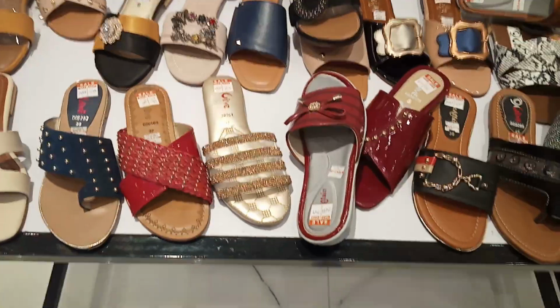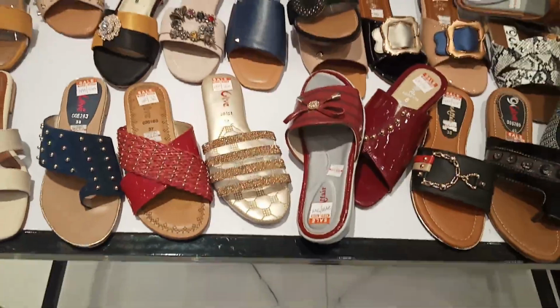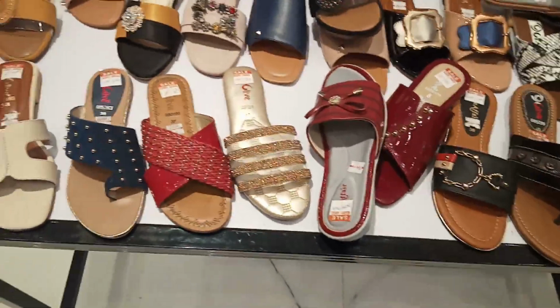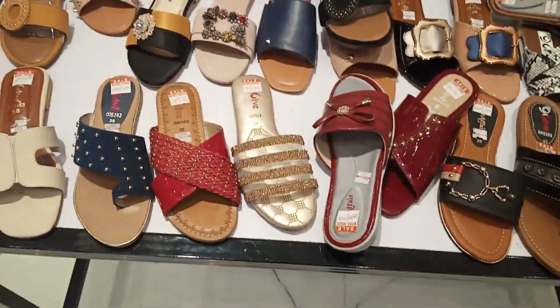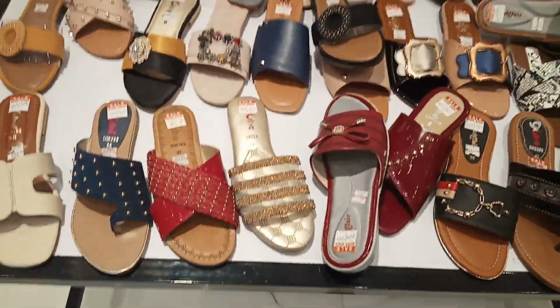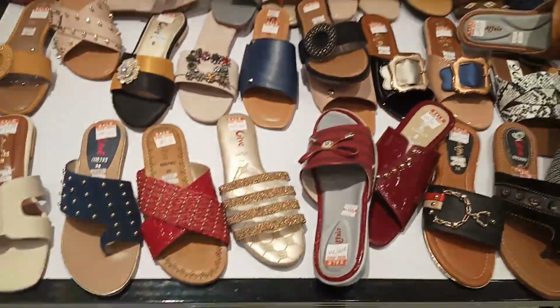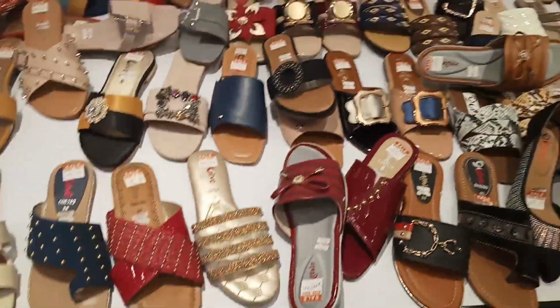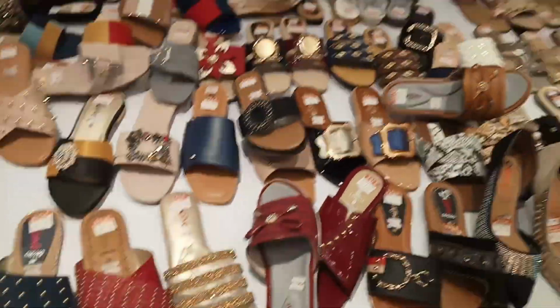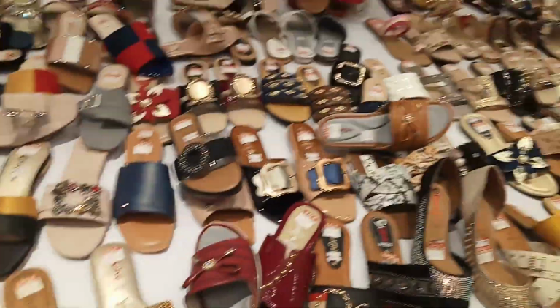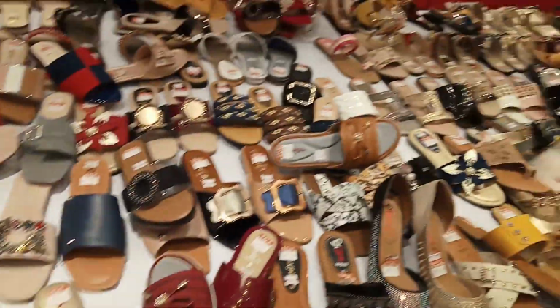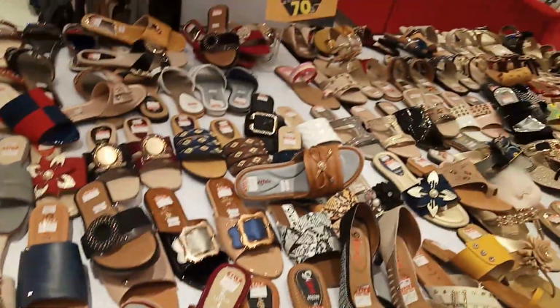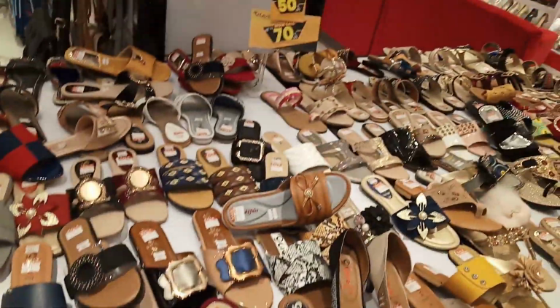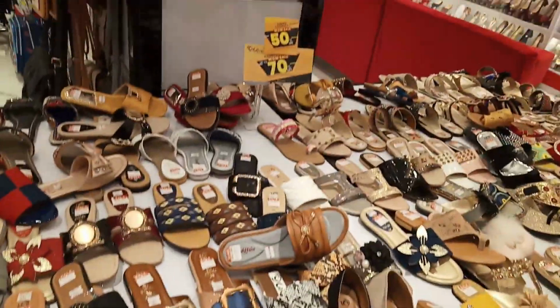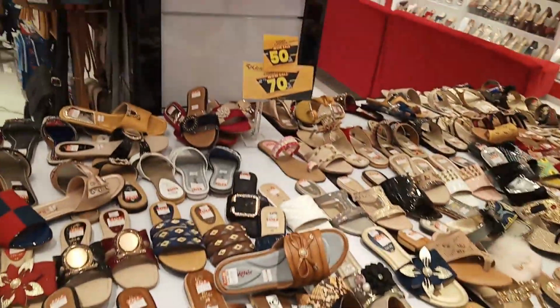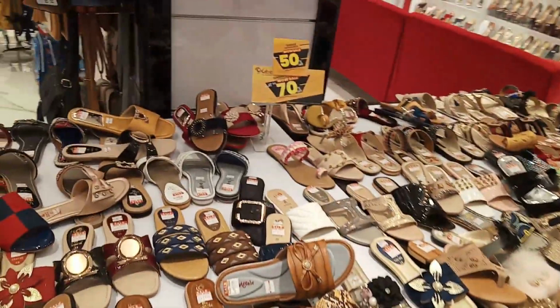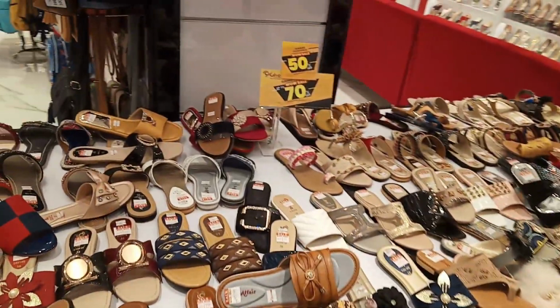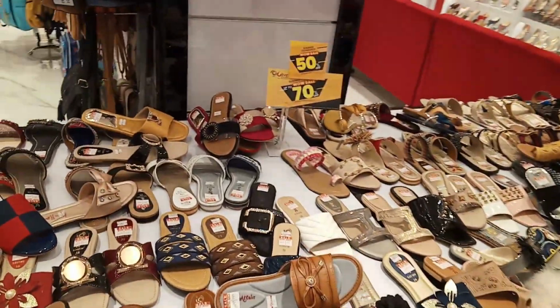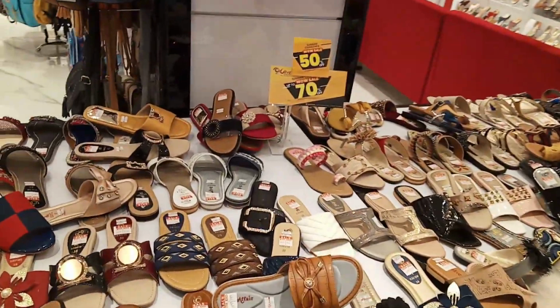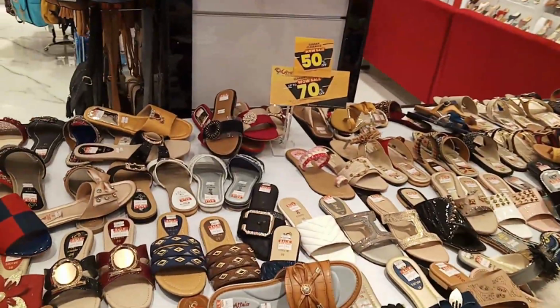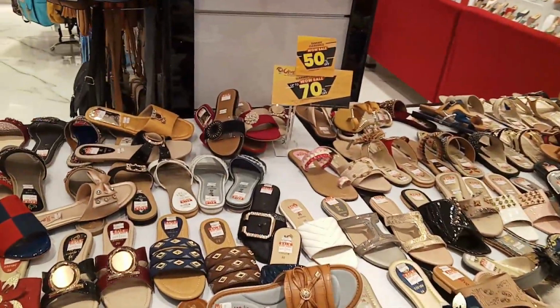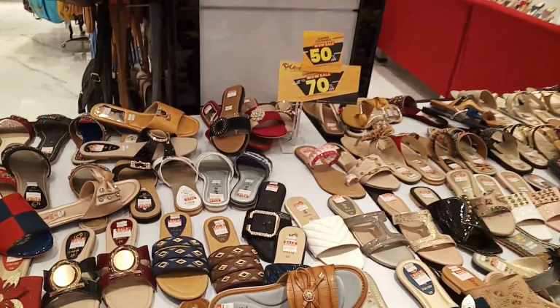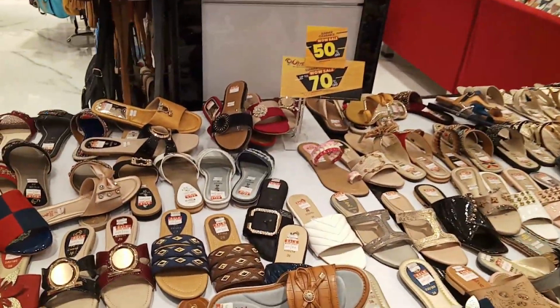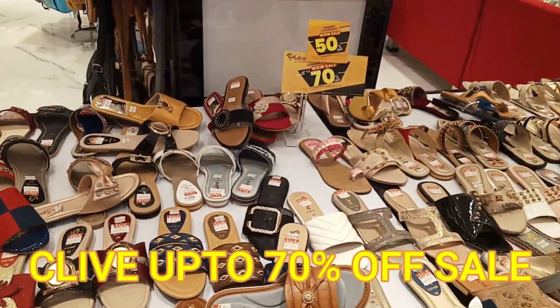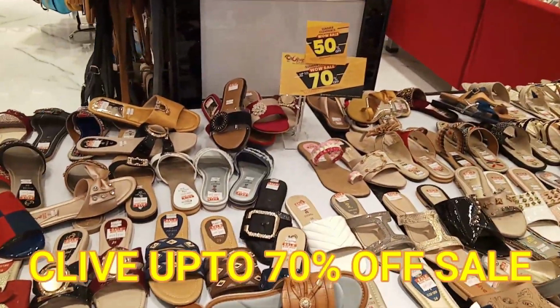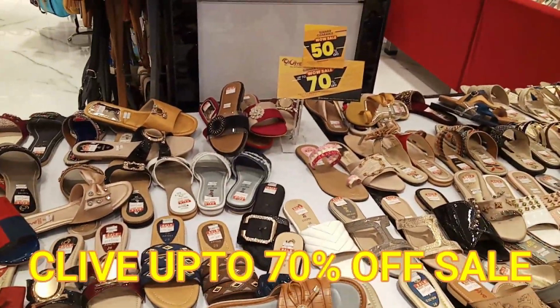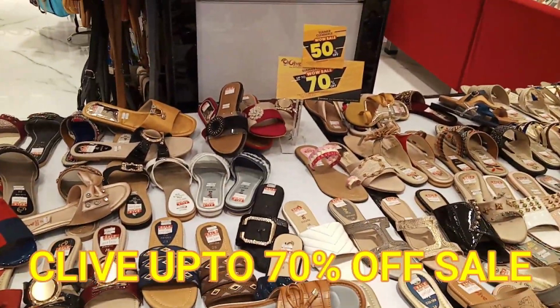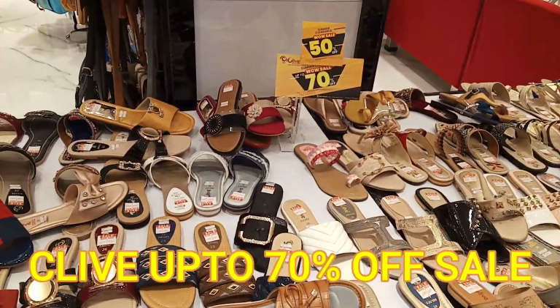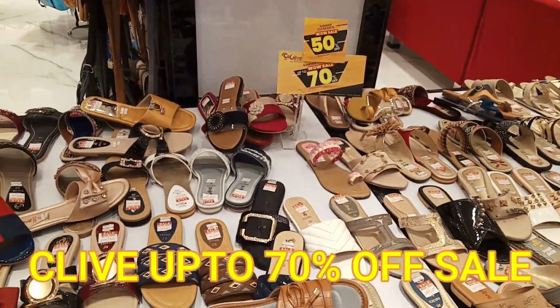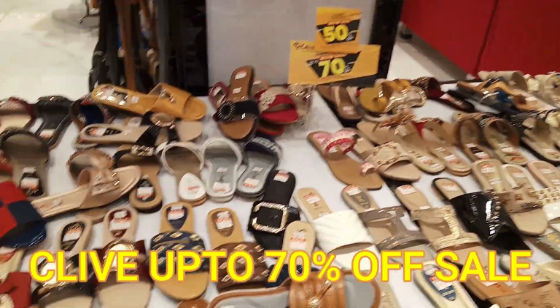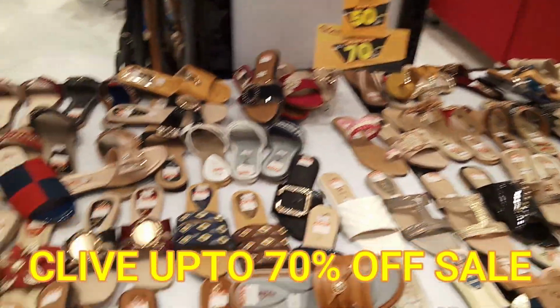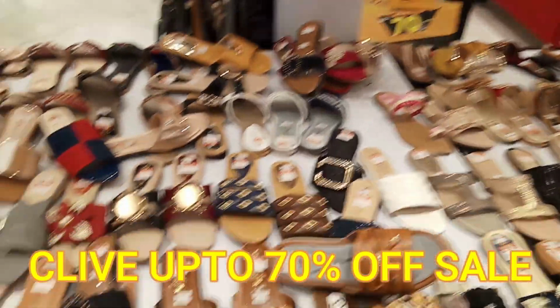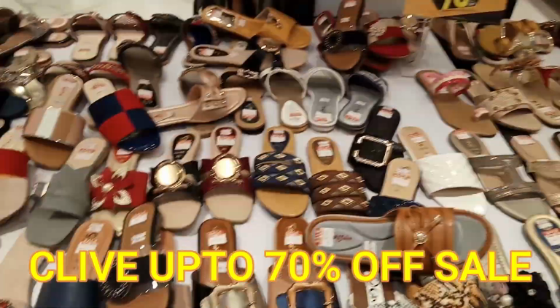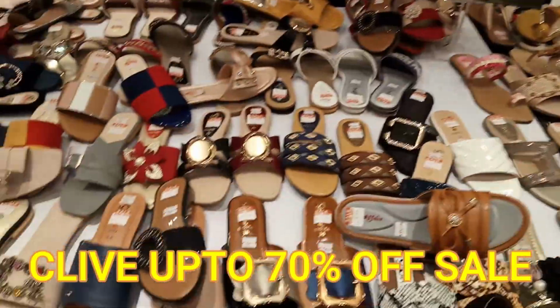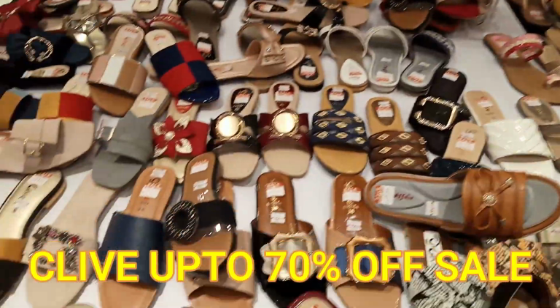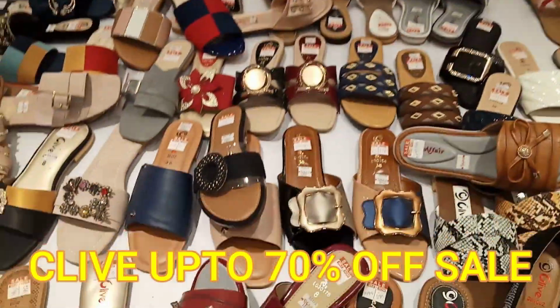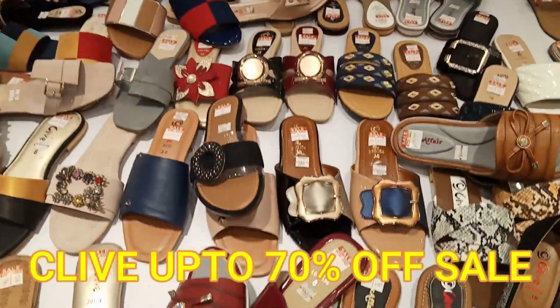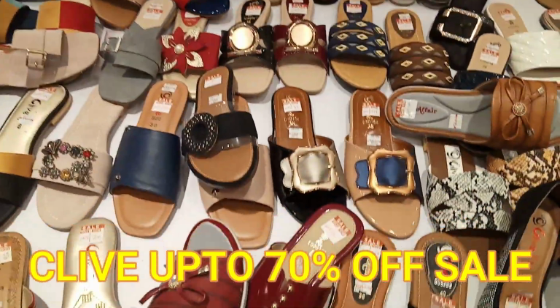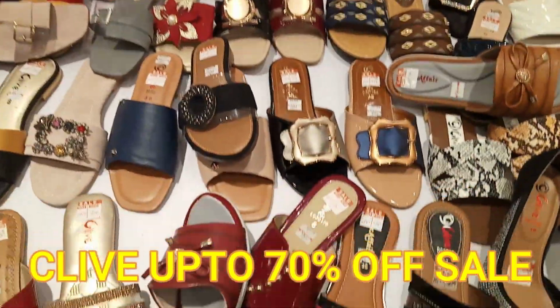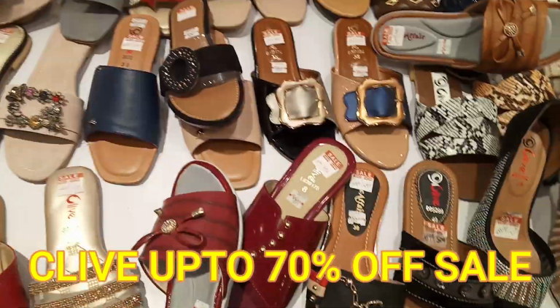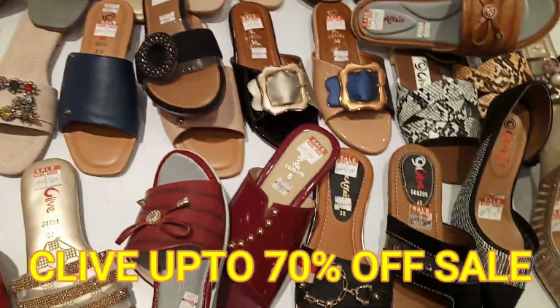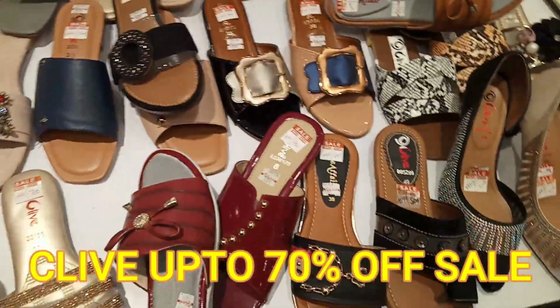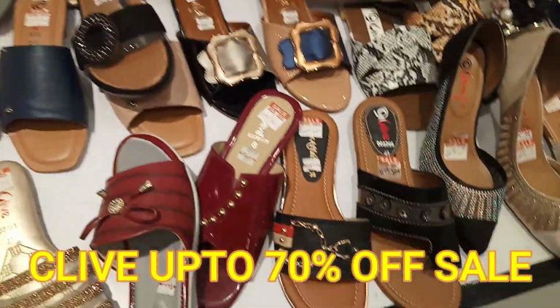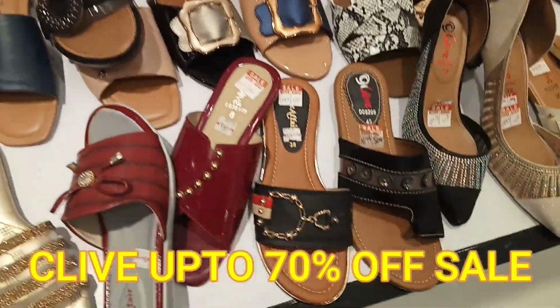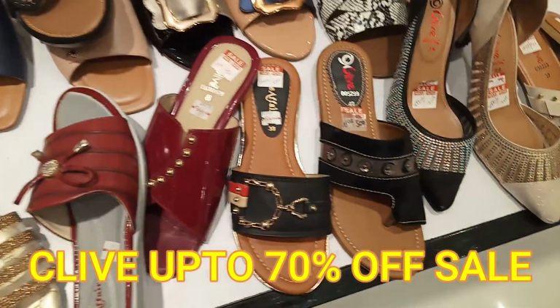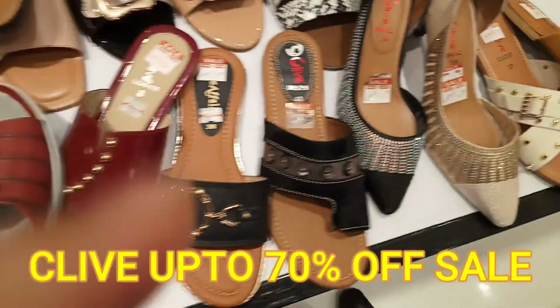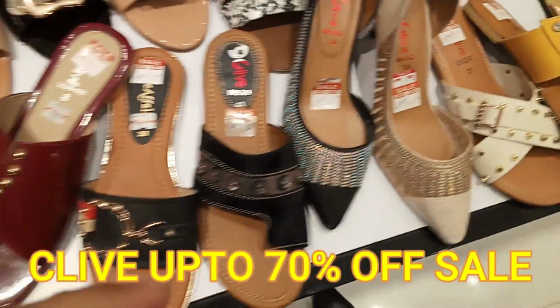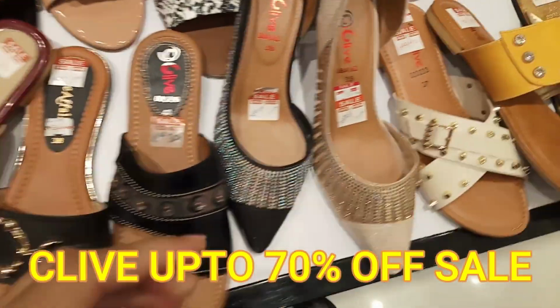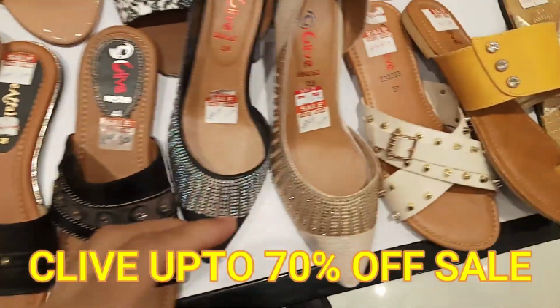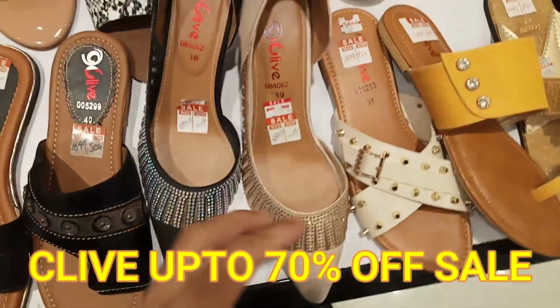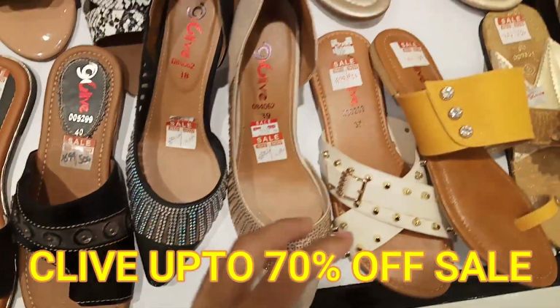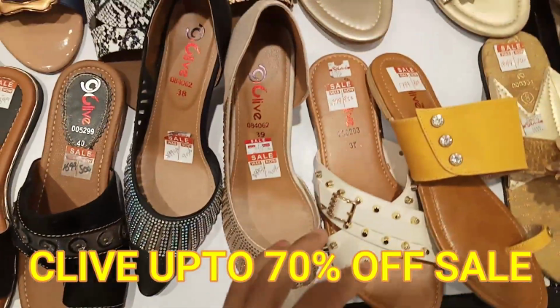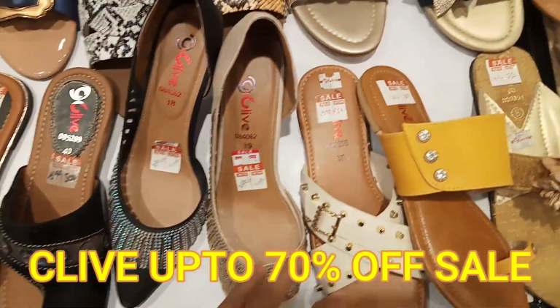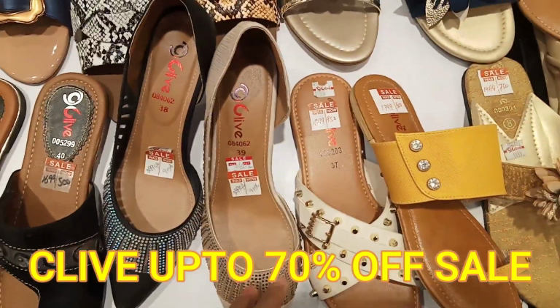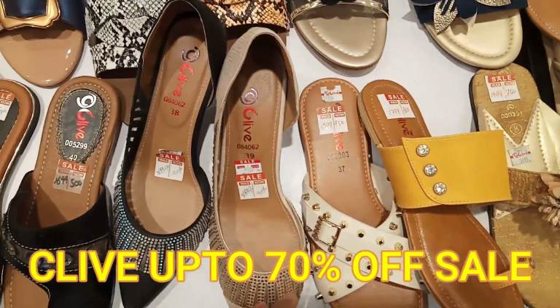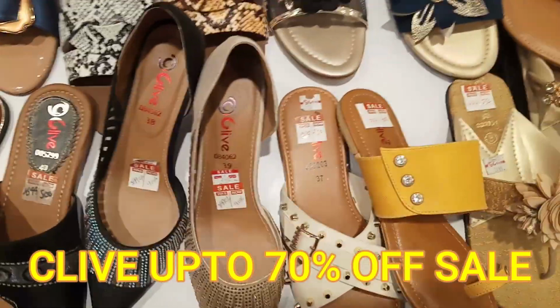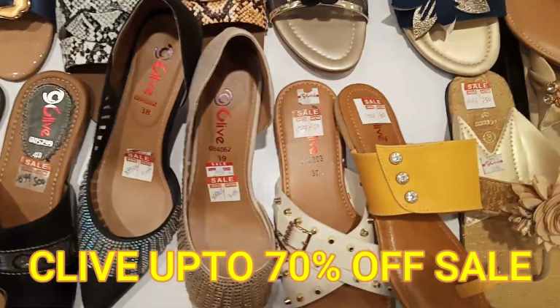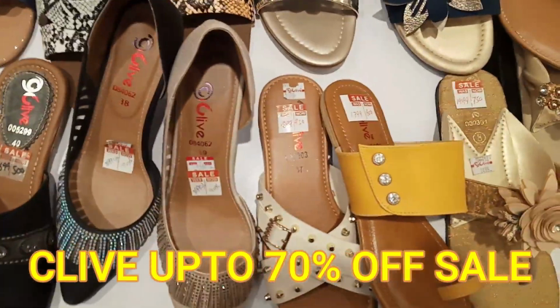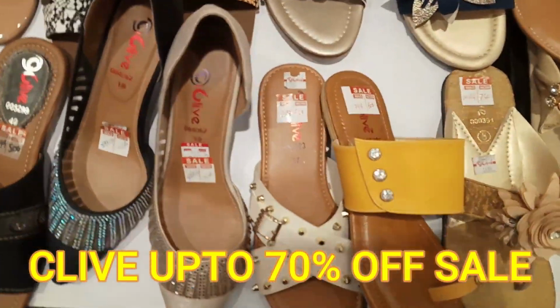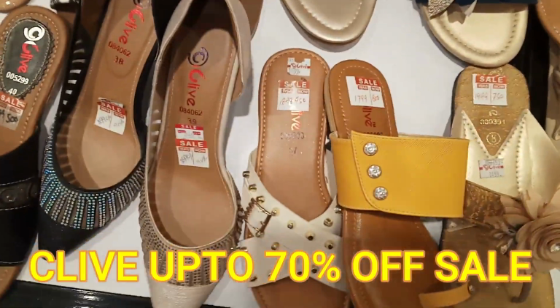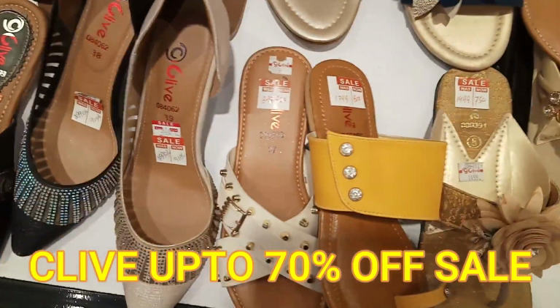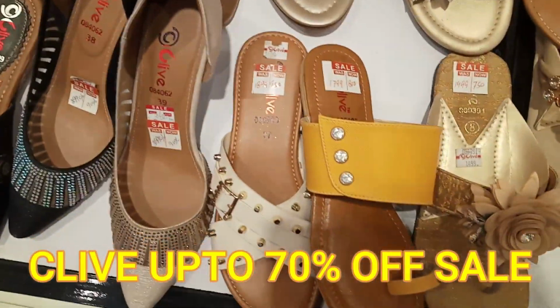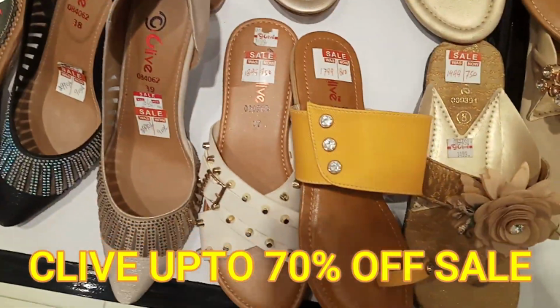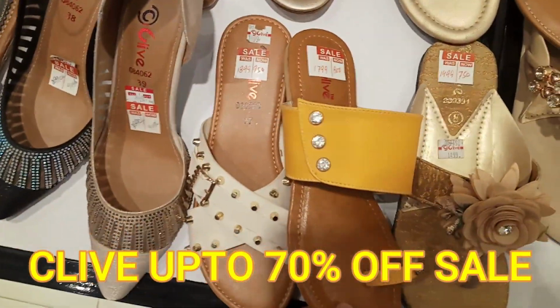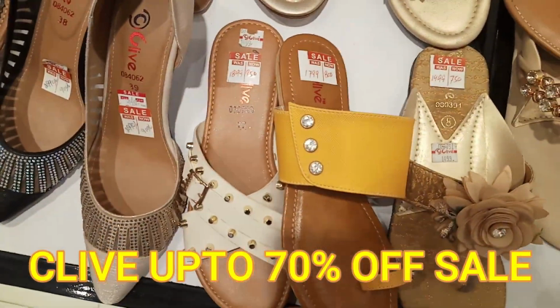Hello everyone, welcome to my channel Dressing Beauty. So guys, in this video I am going to show you the Clive's 70% off sale.